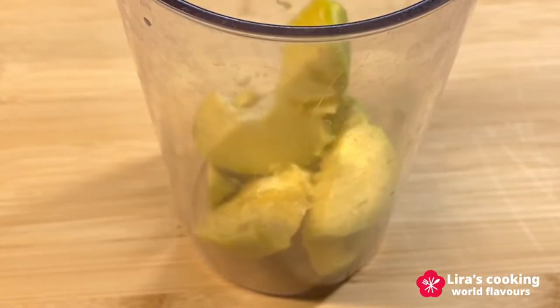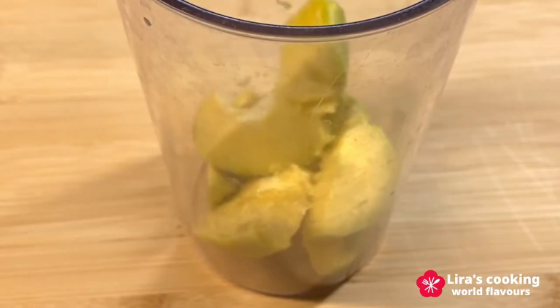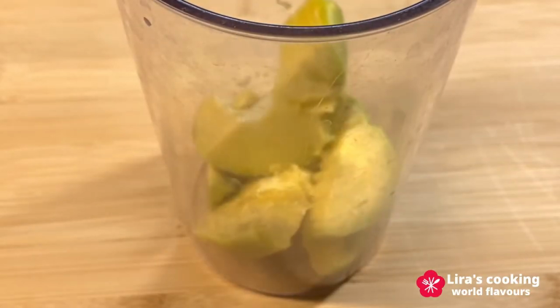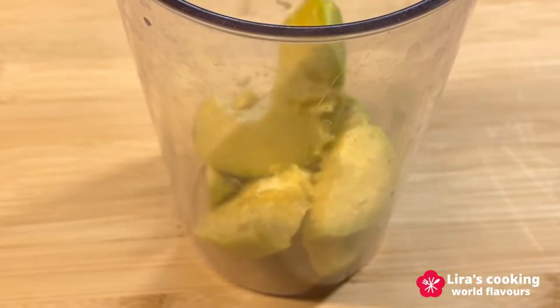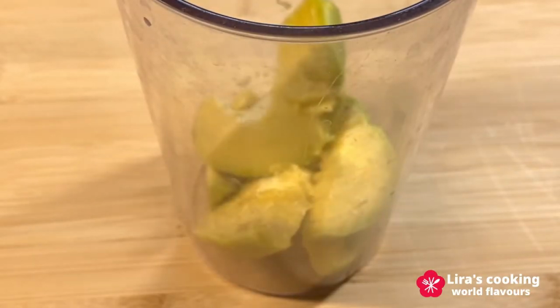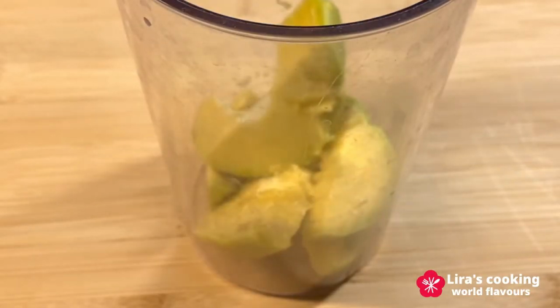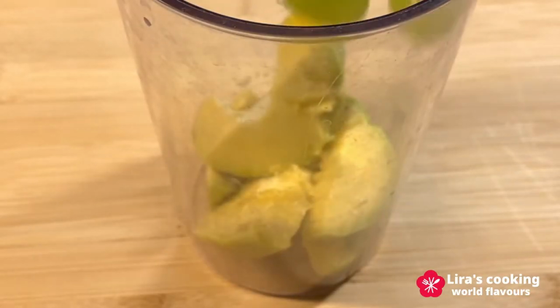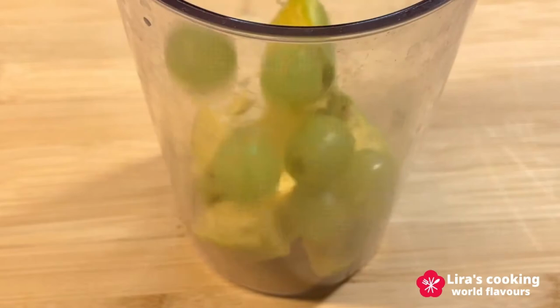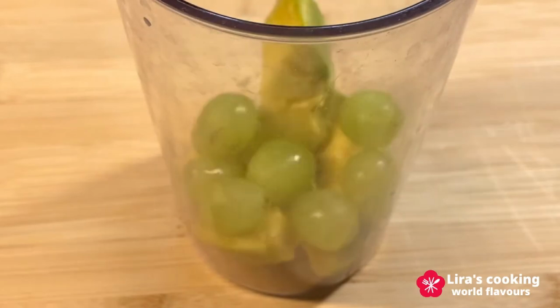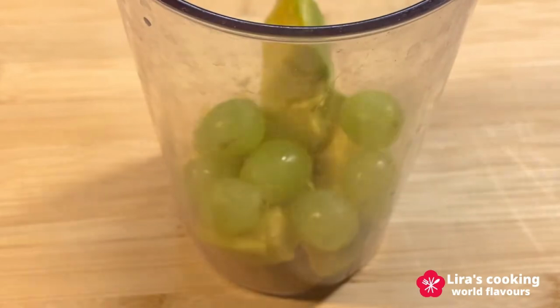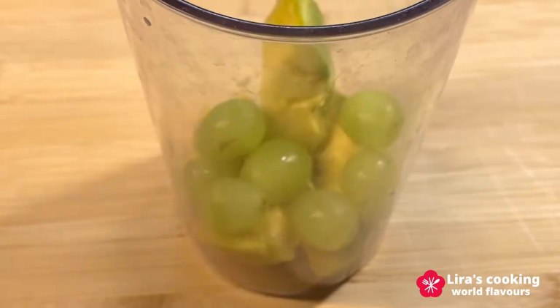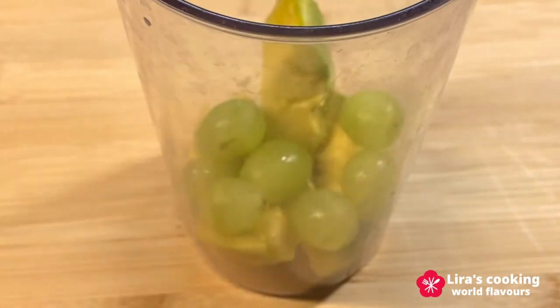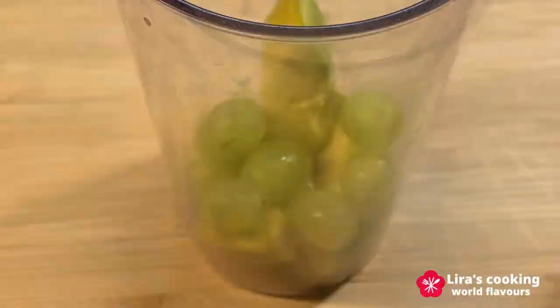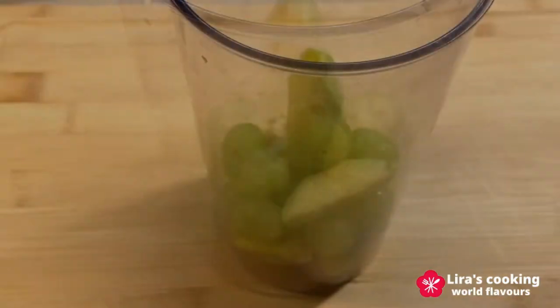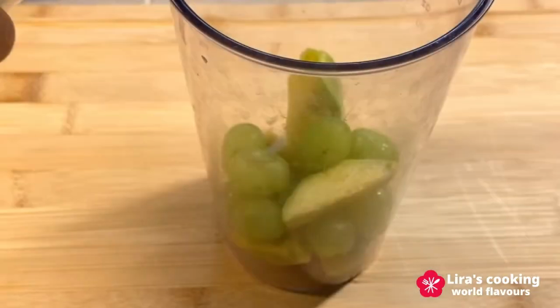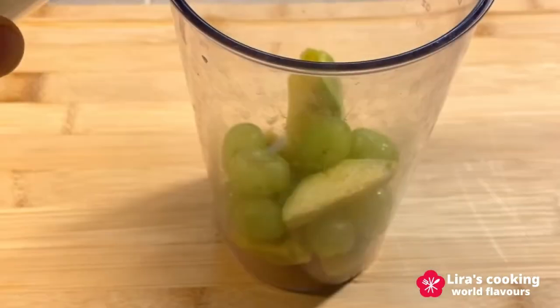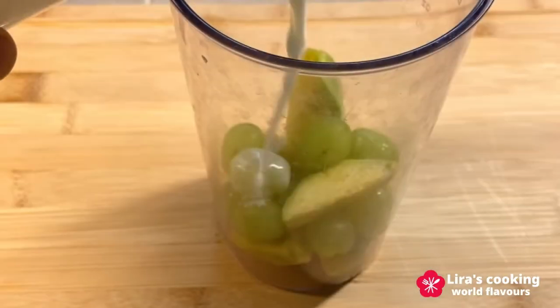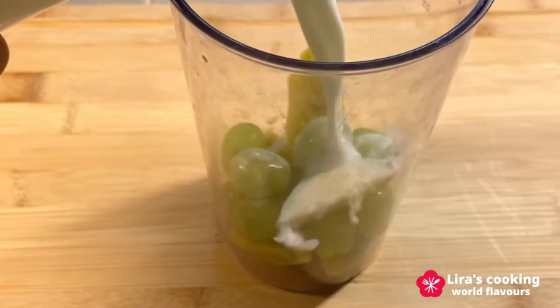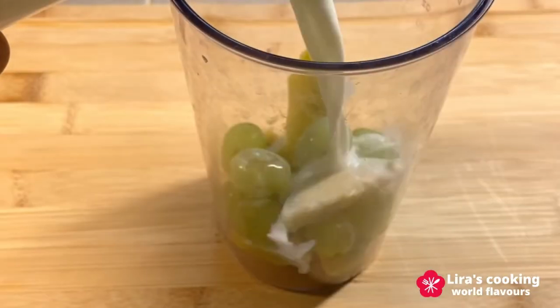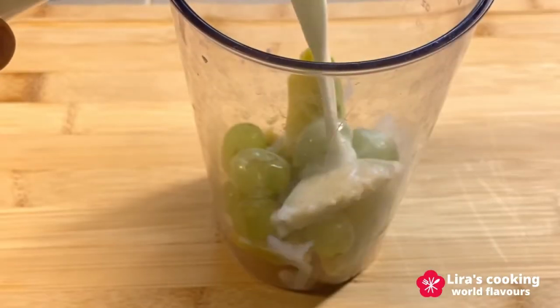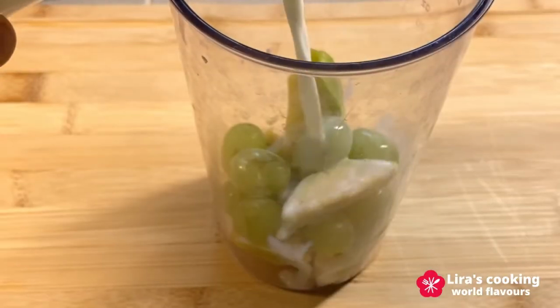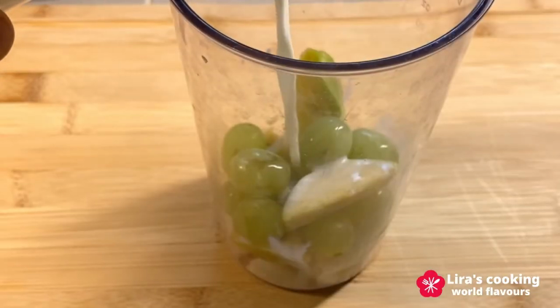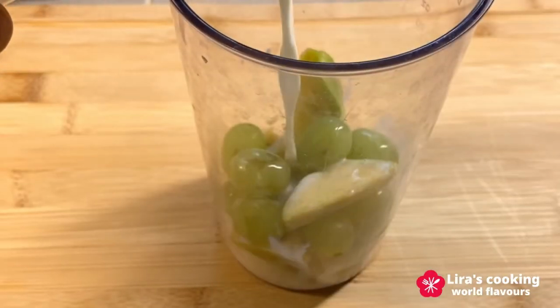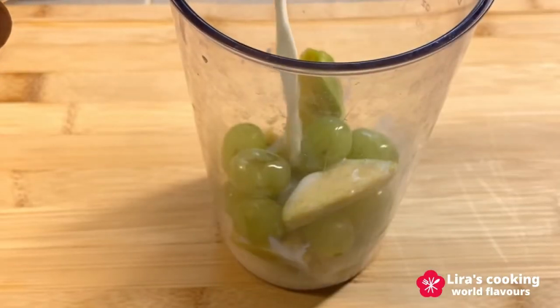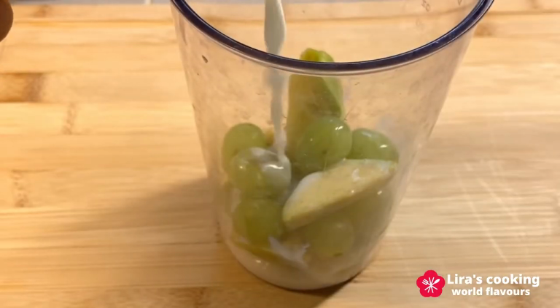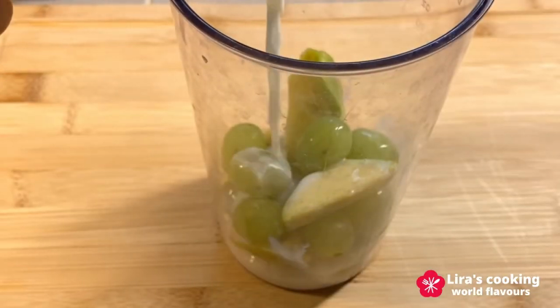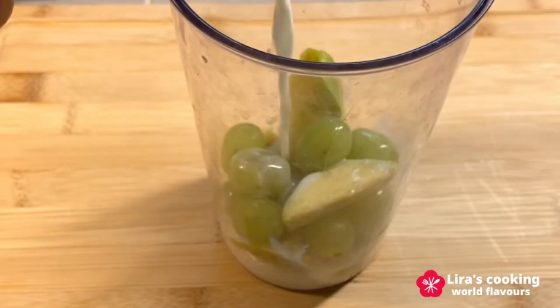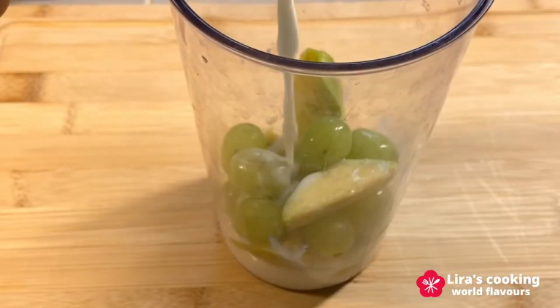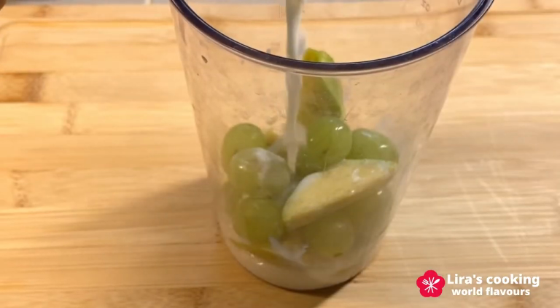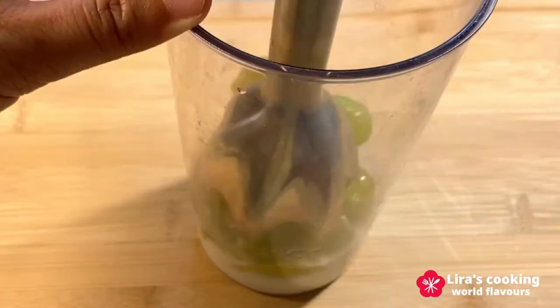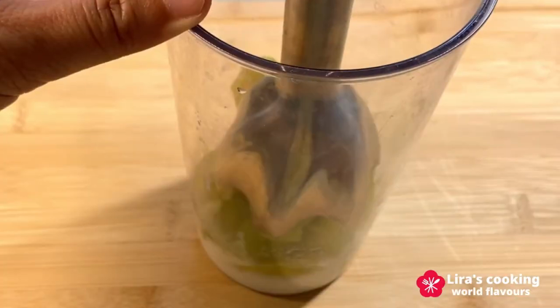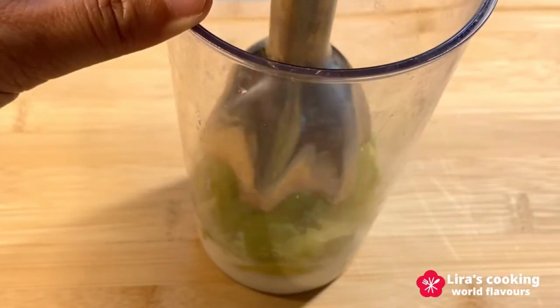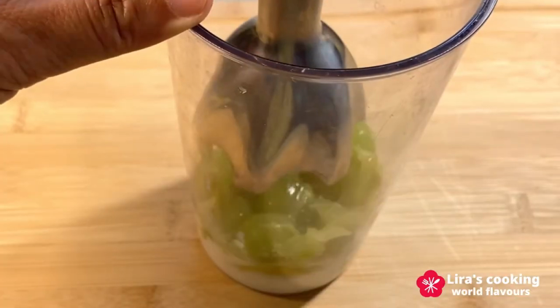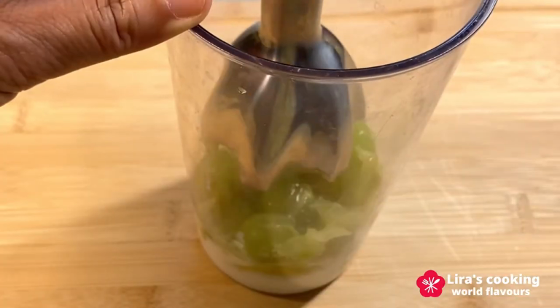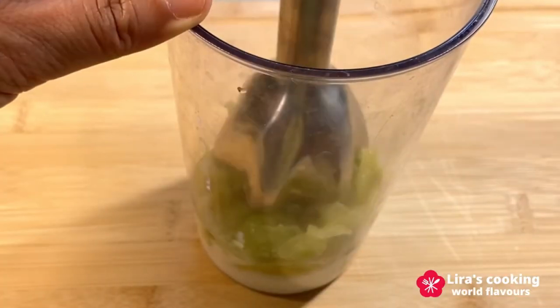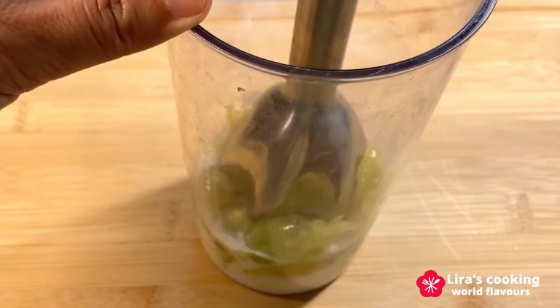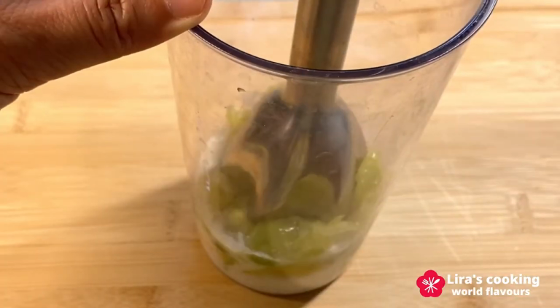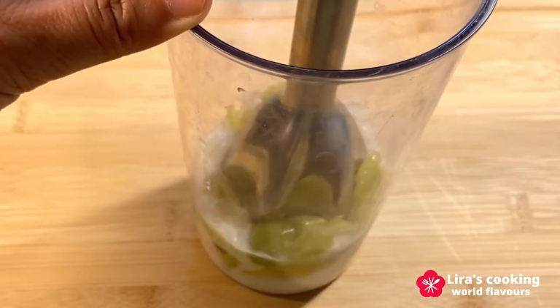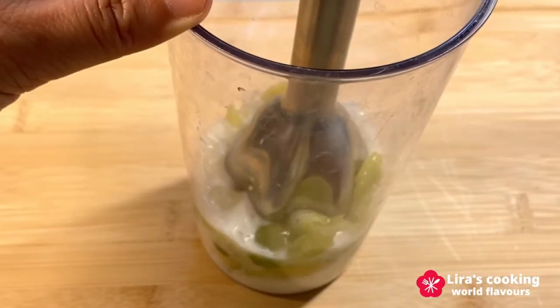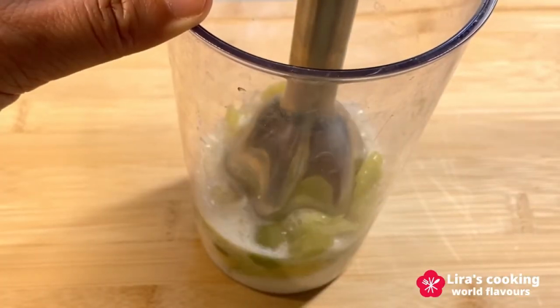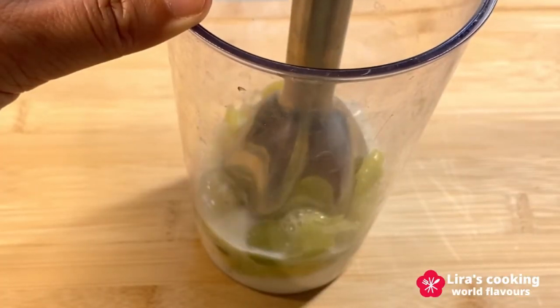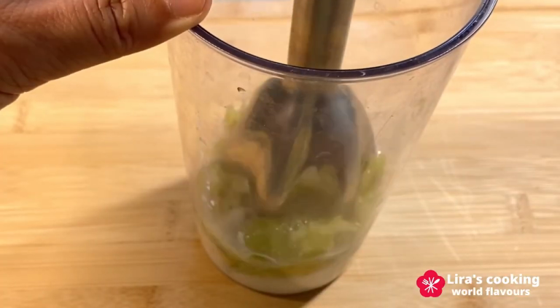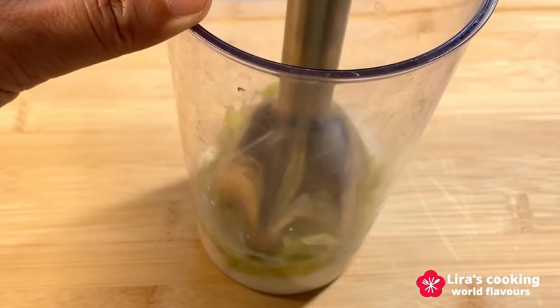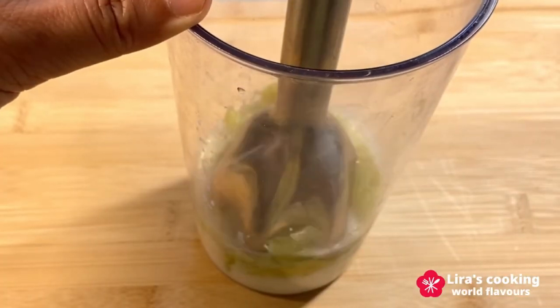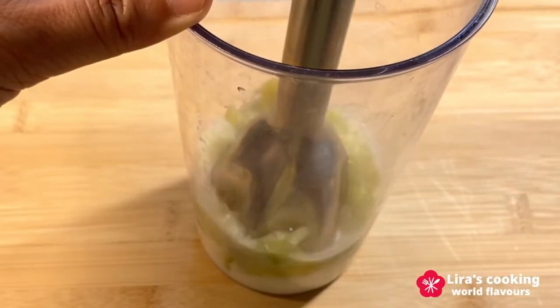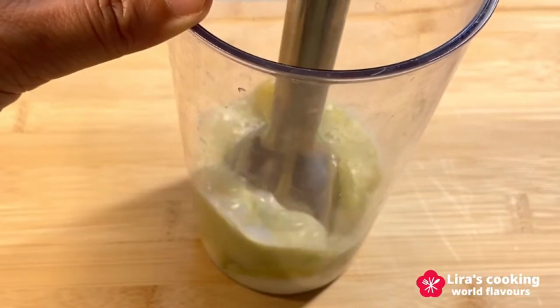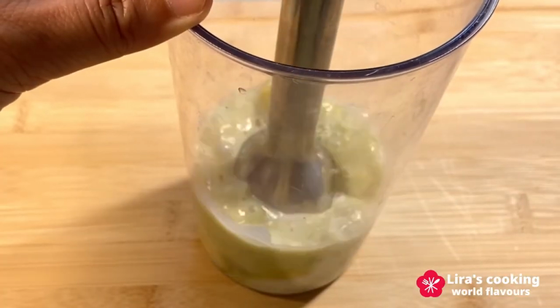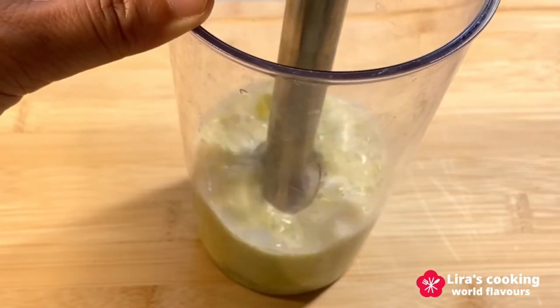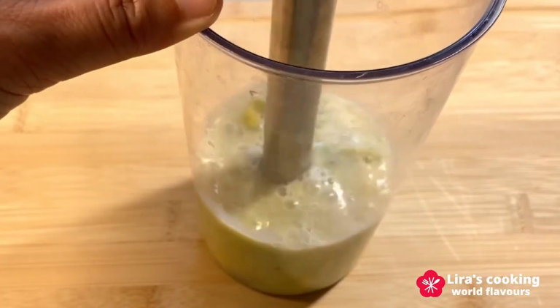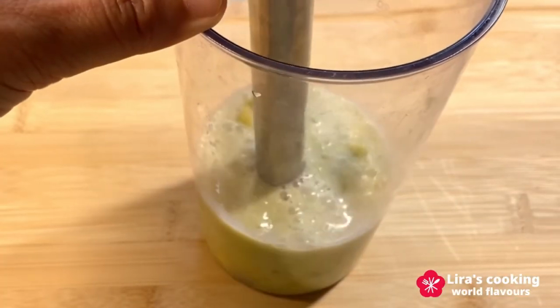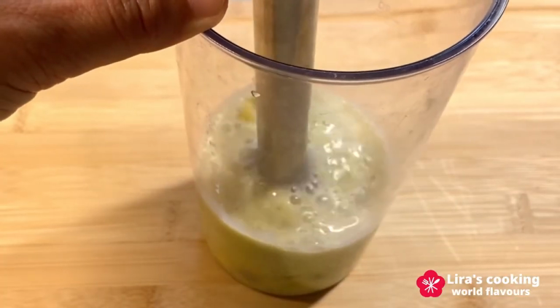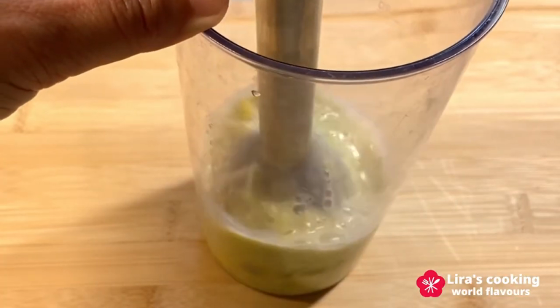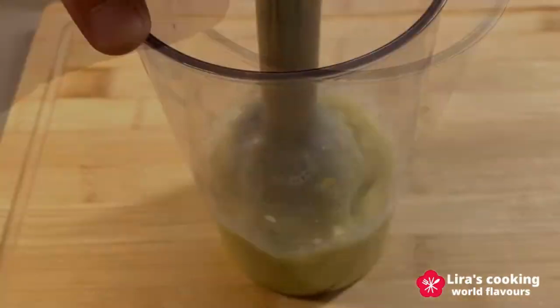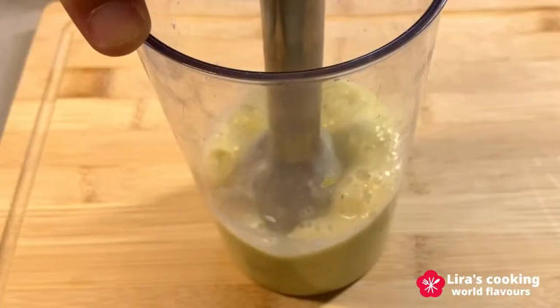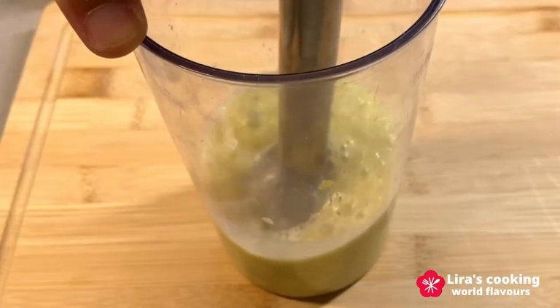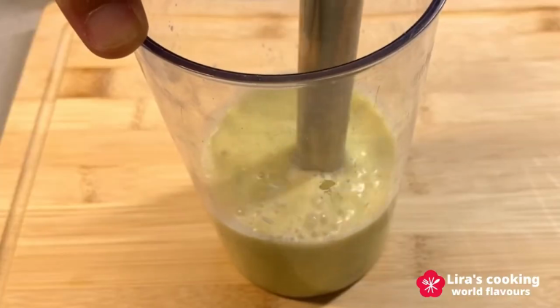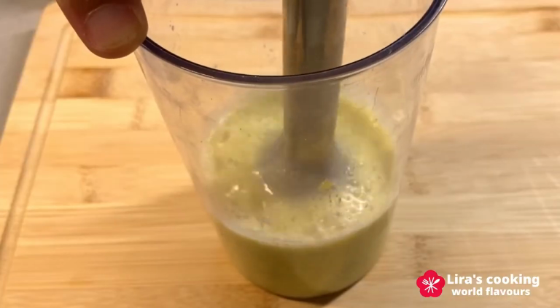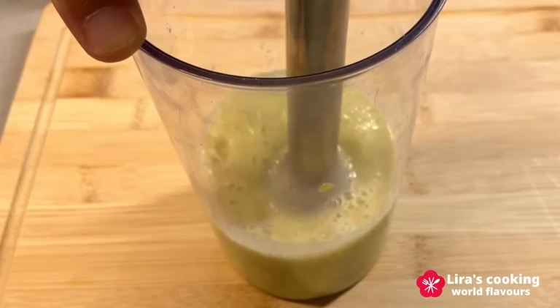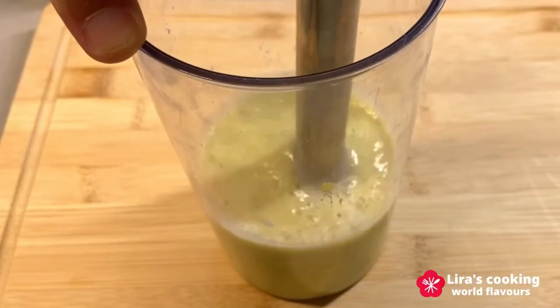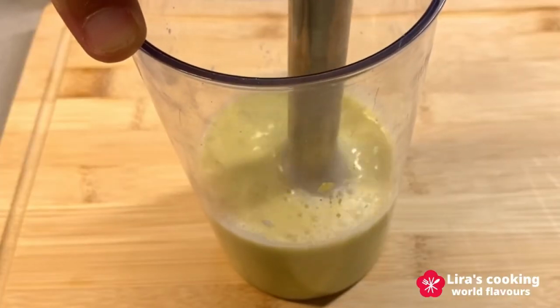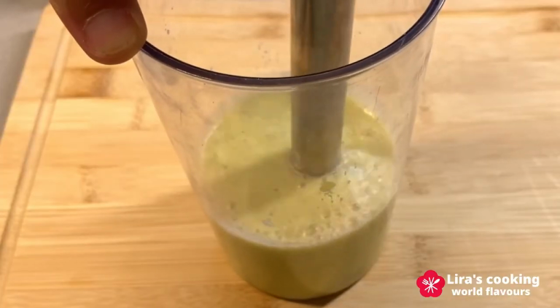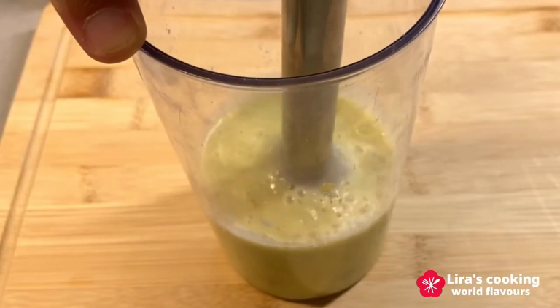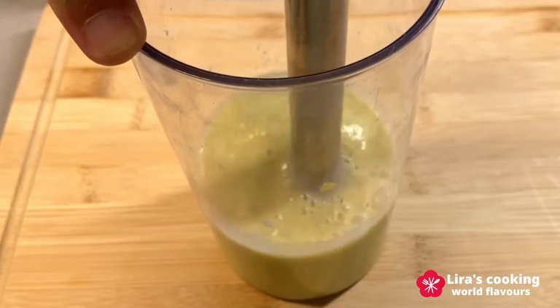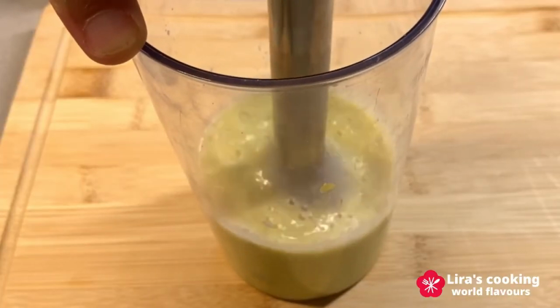For the green one, I use some avocado and grapes, a little bit of milk, and mix with a hand blender.